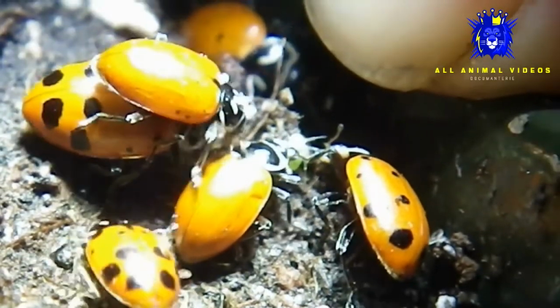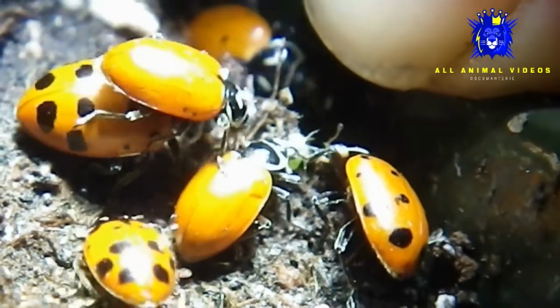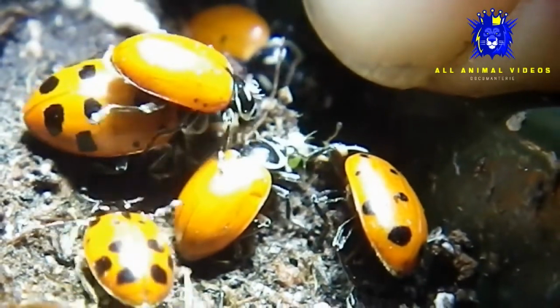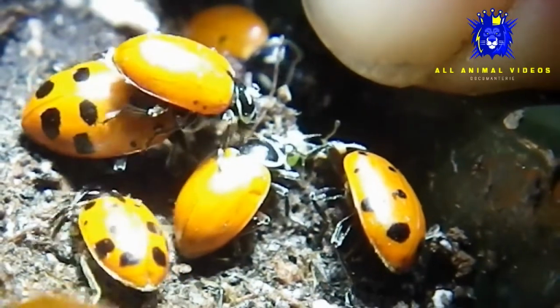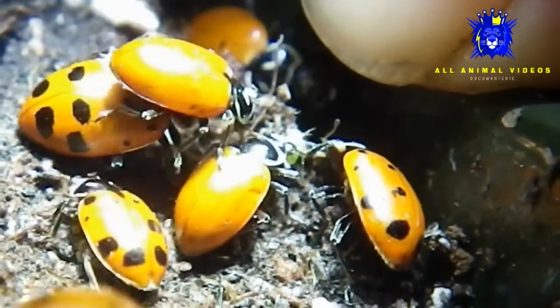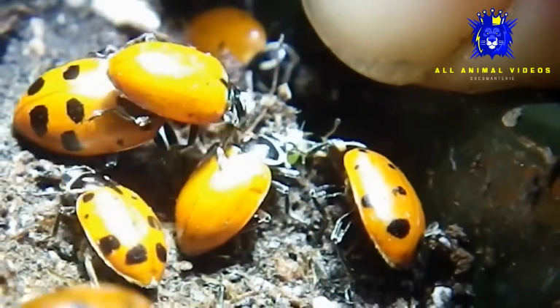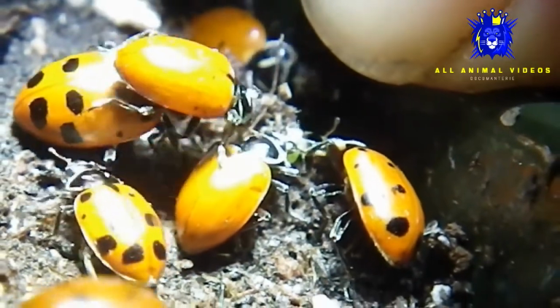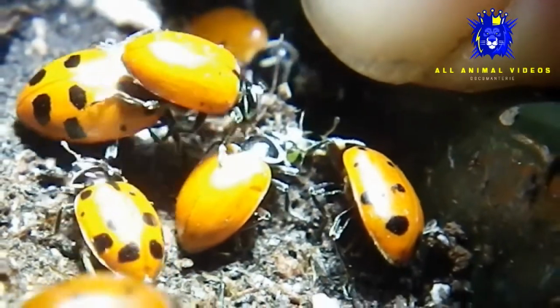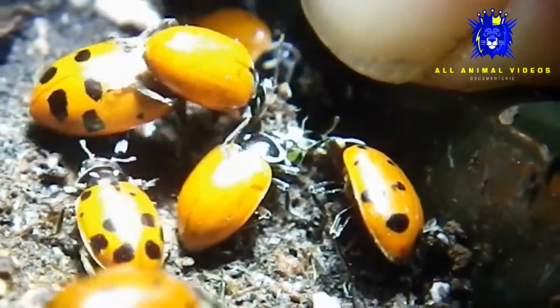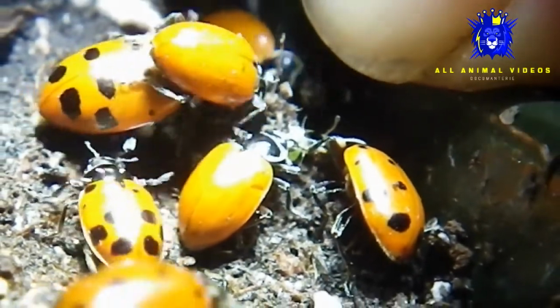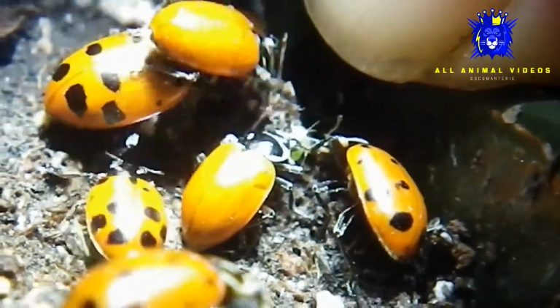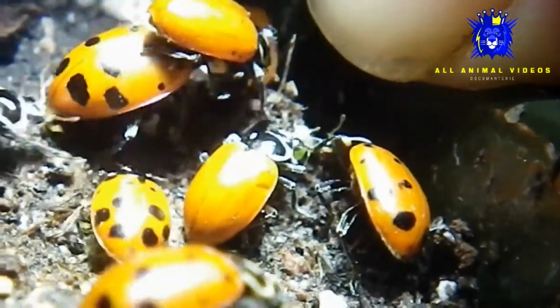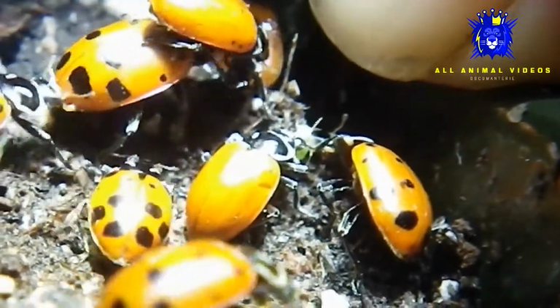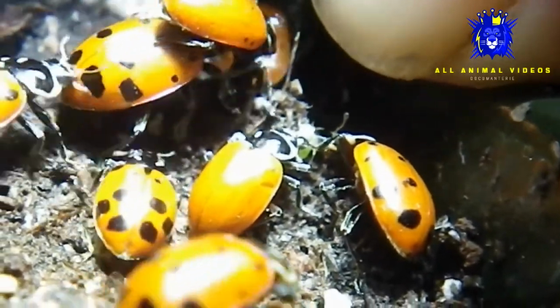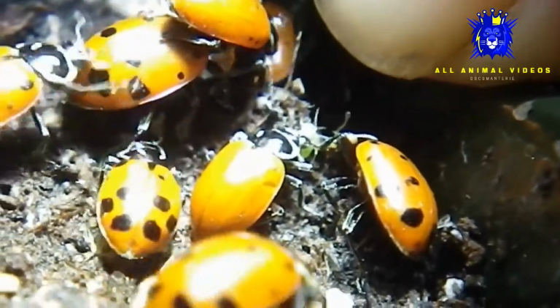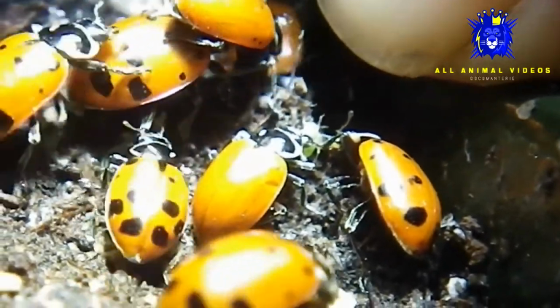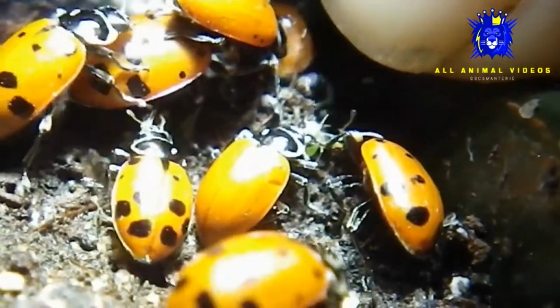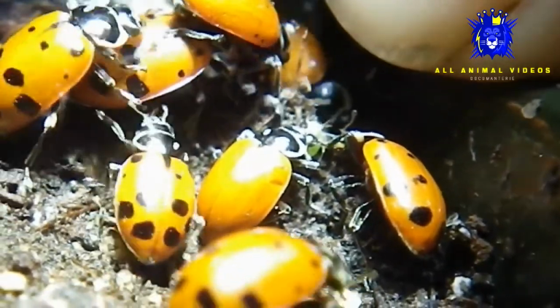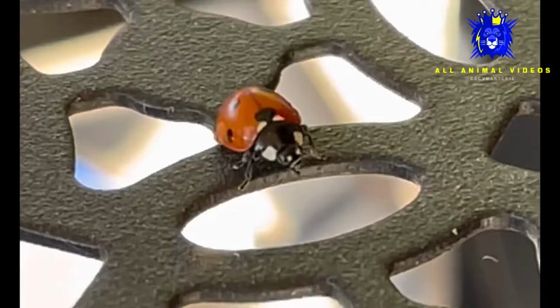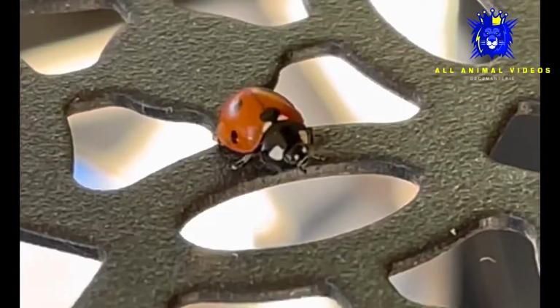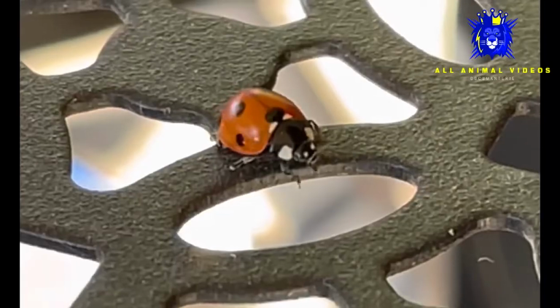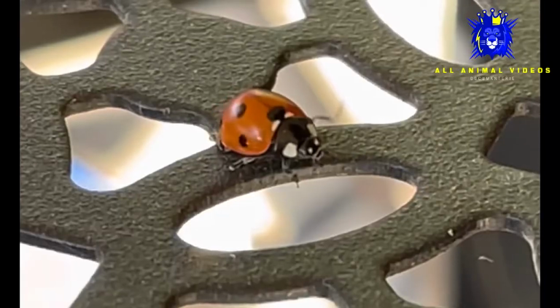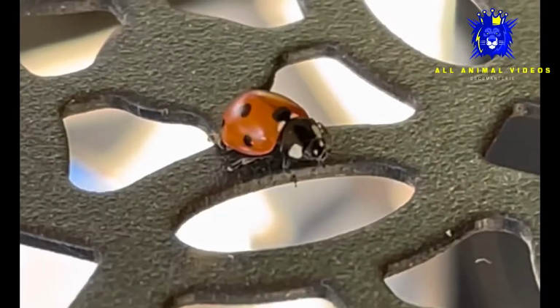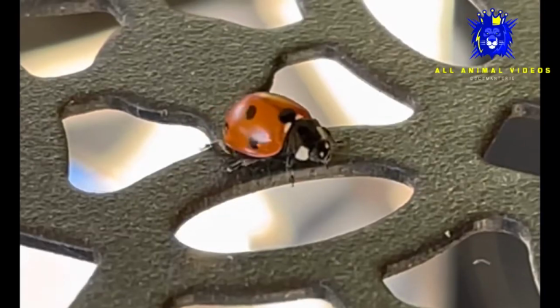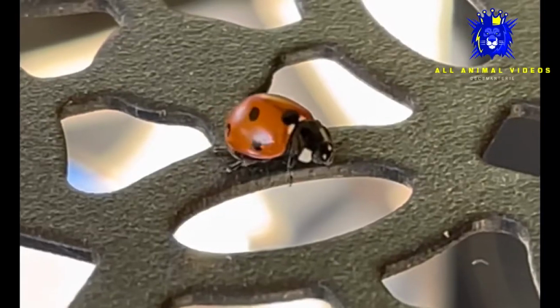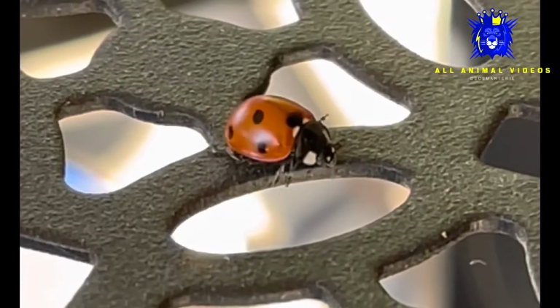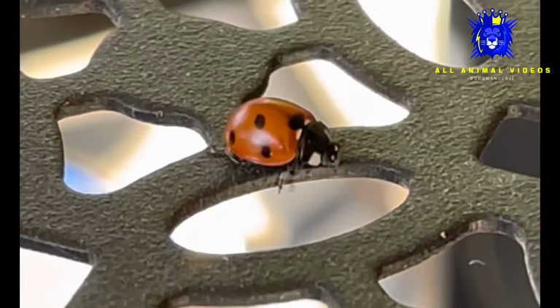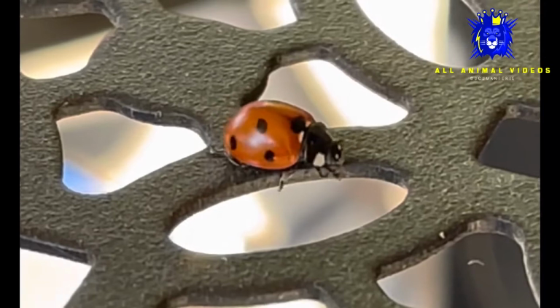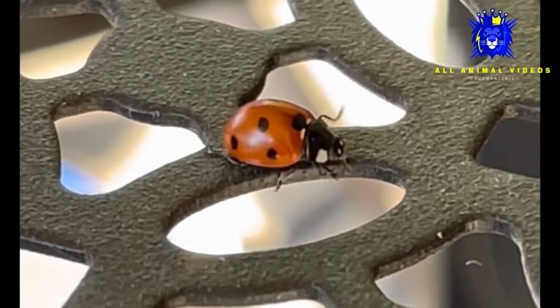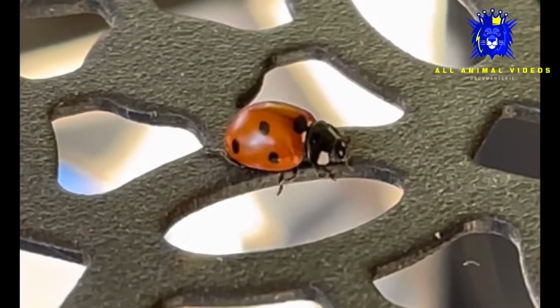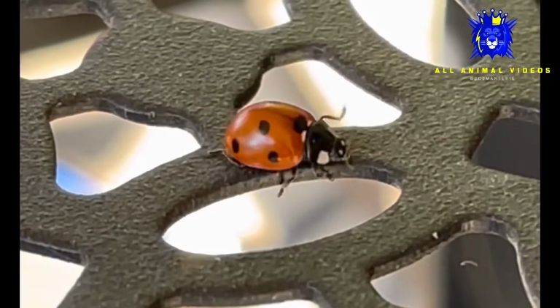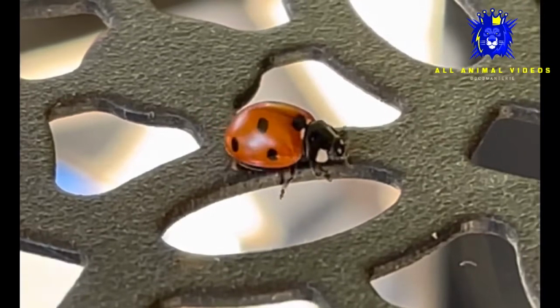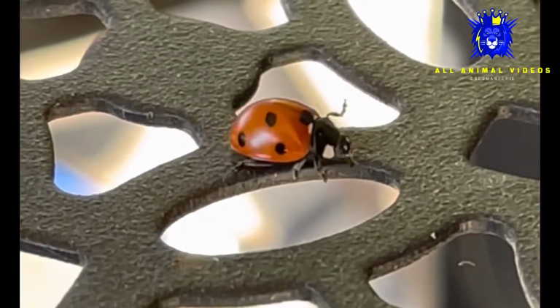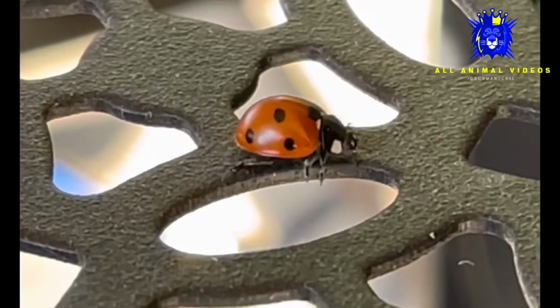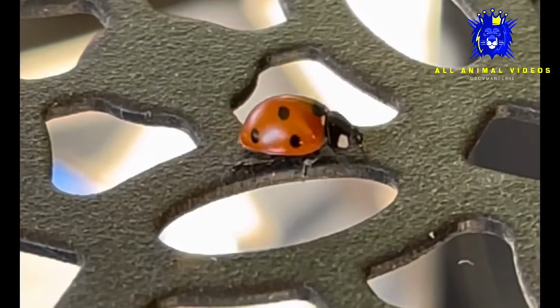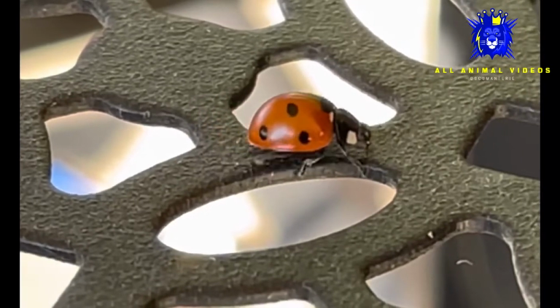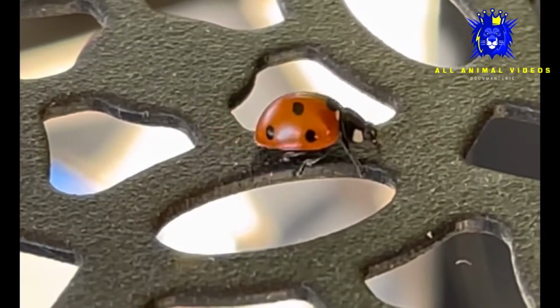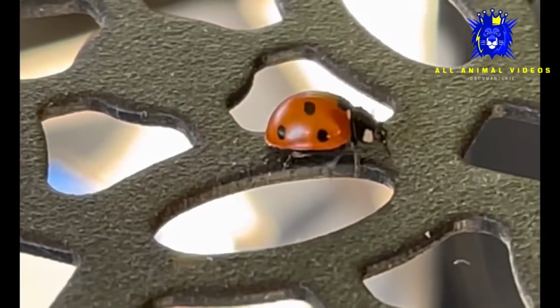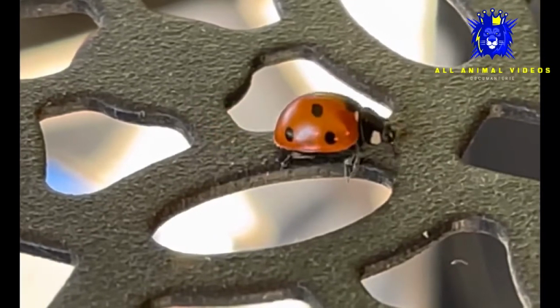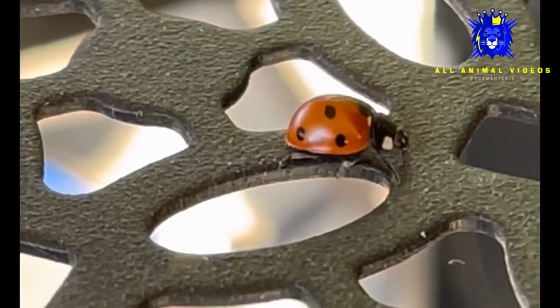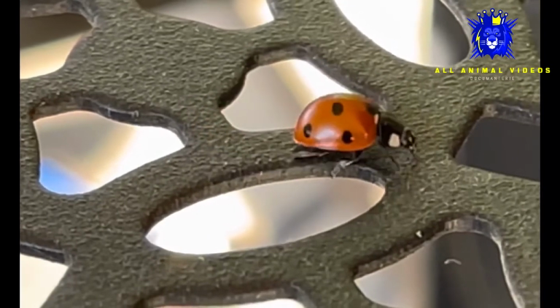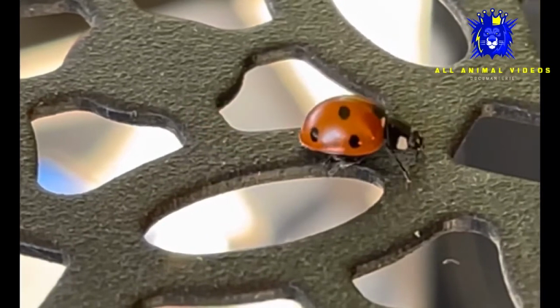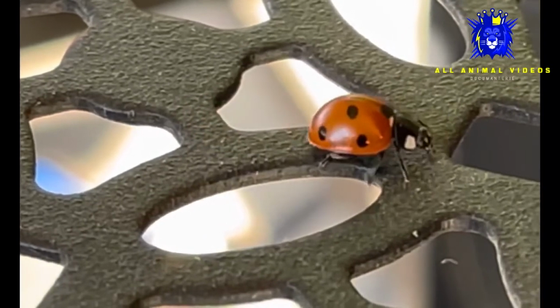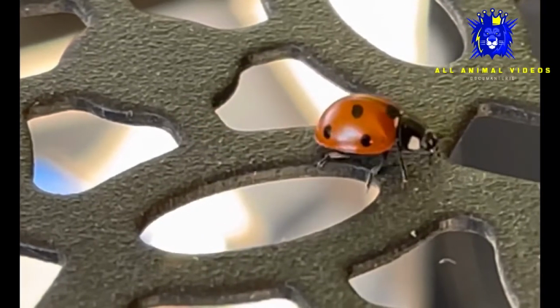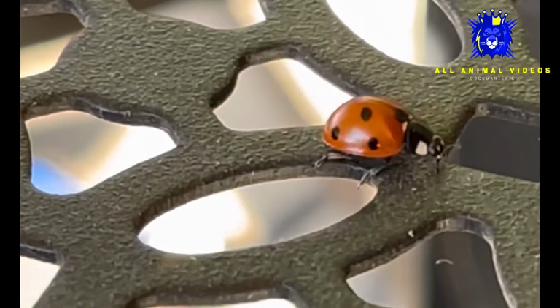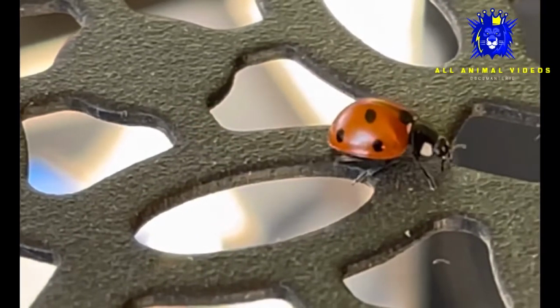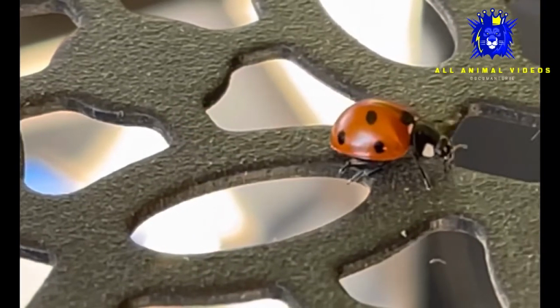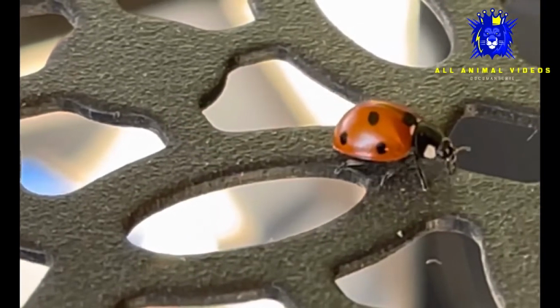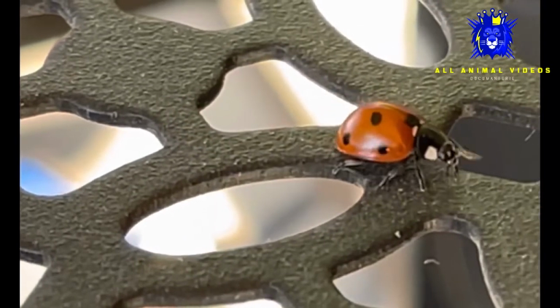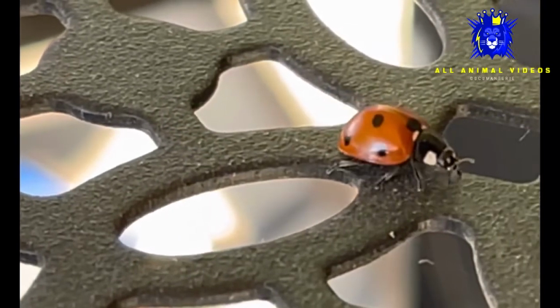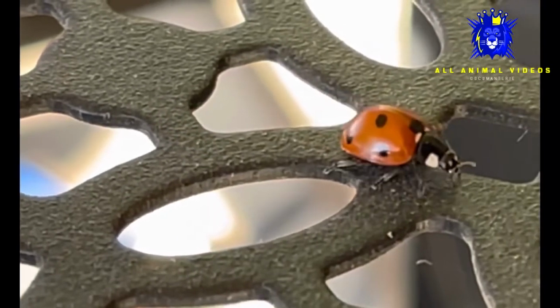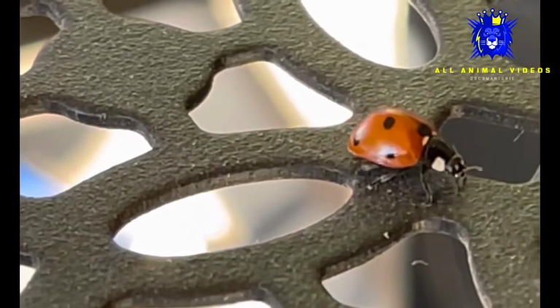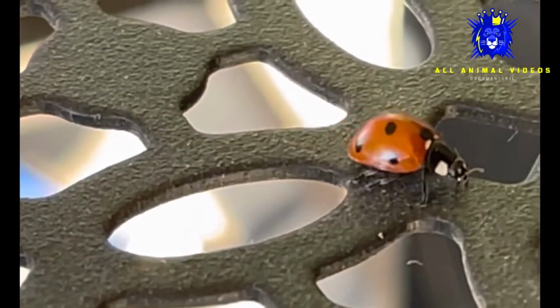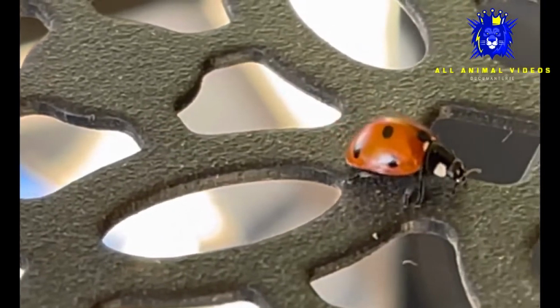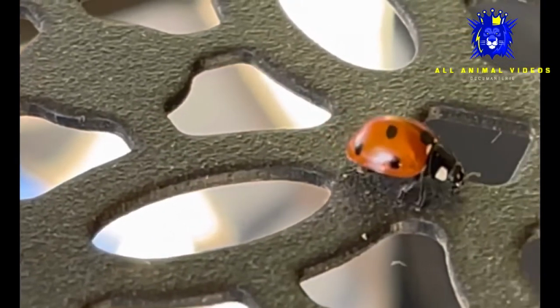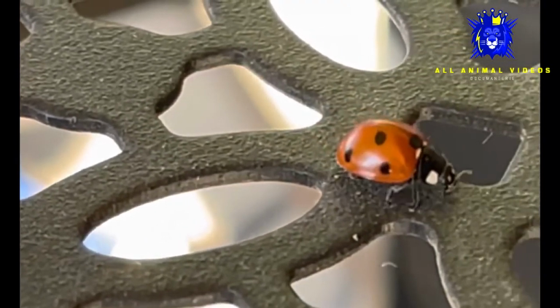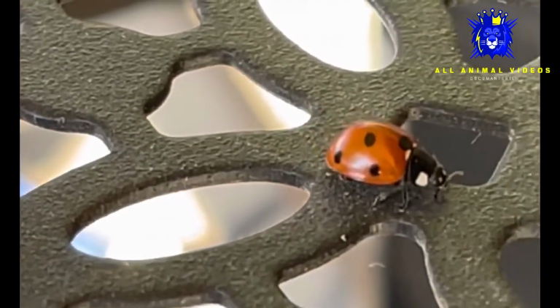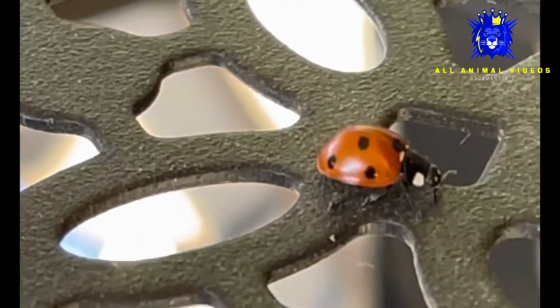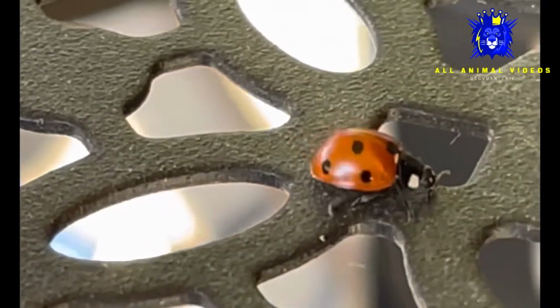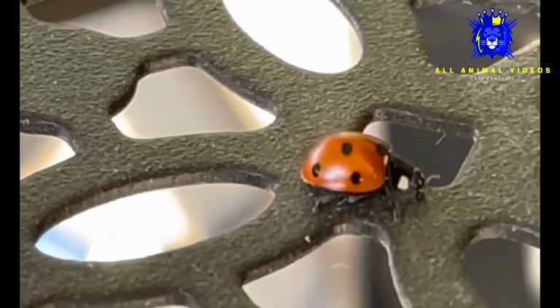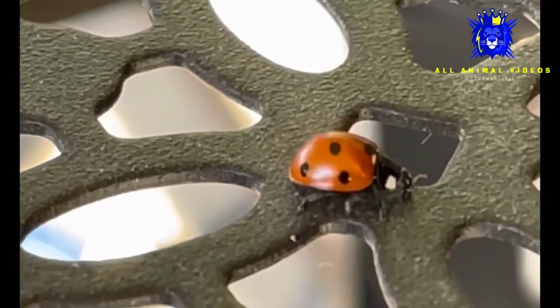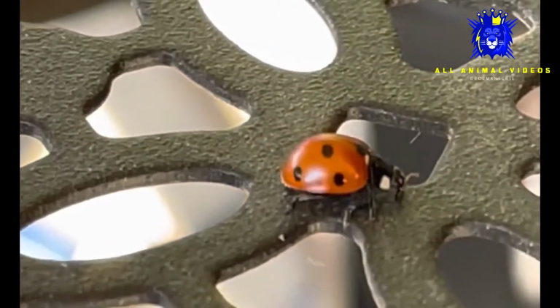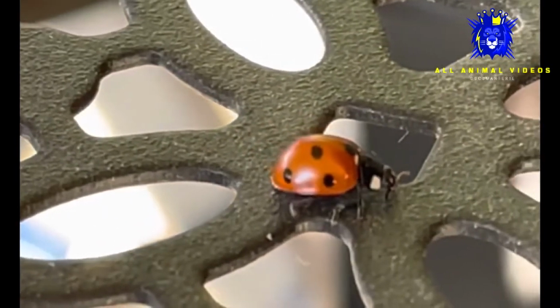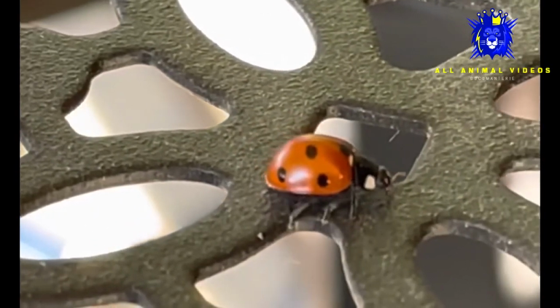When the weather turns cold, ladybugs look for a warm, secluded place to hibernate, such as in rotting logs, under rocks, or even inside houses. These hibernating colonies can contain thousands of ladybugs.